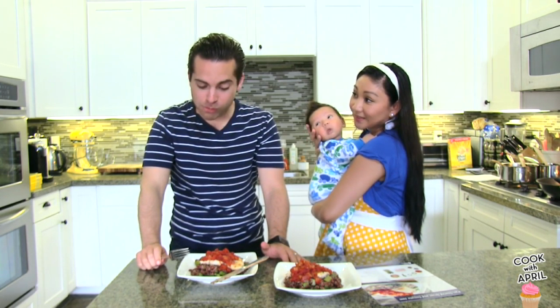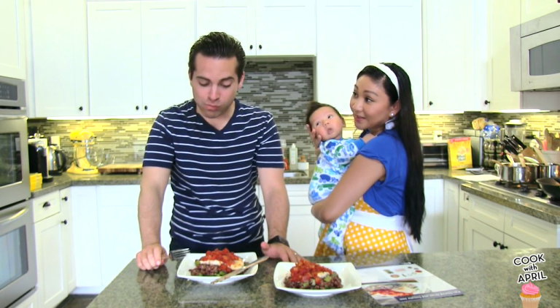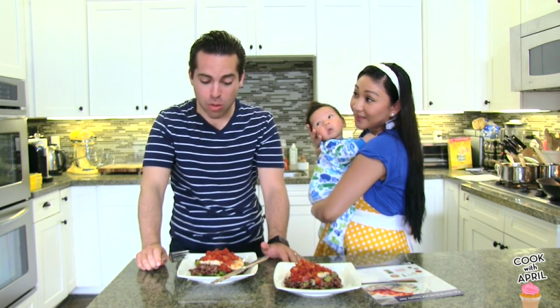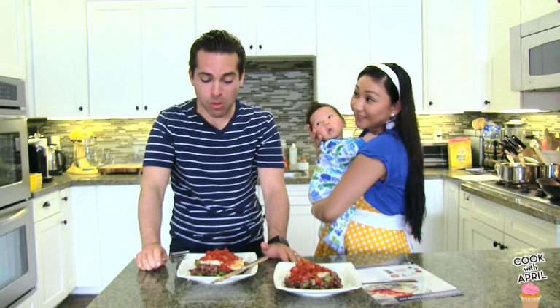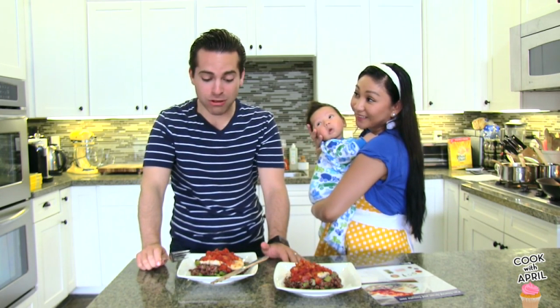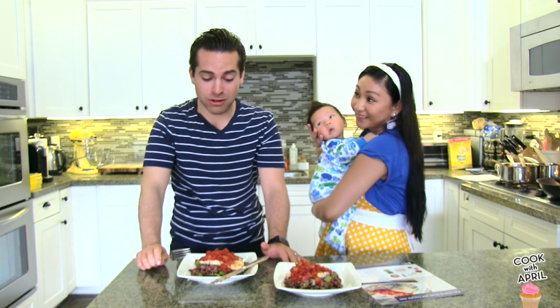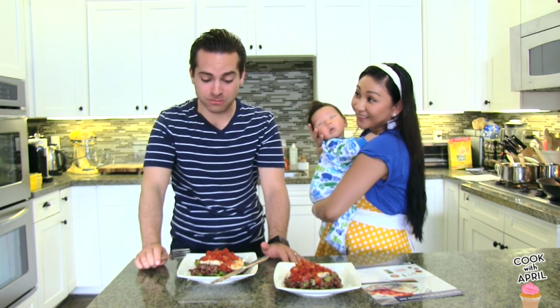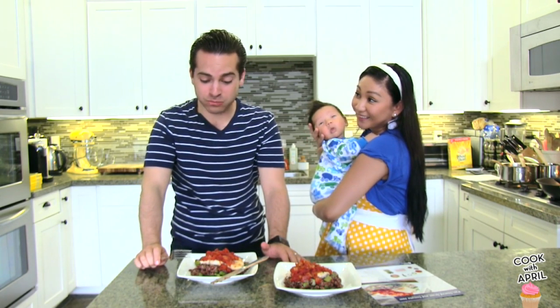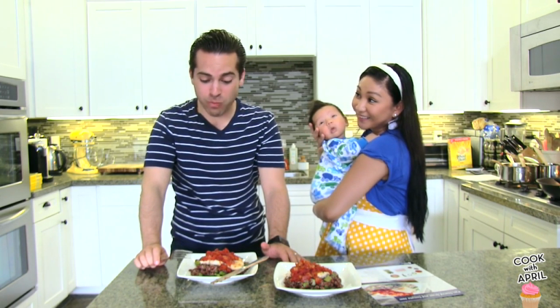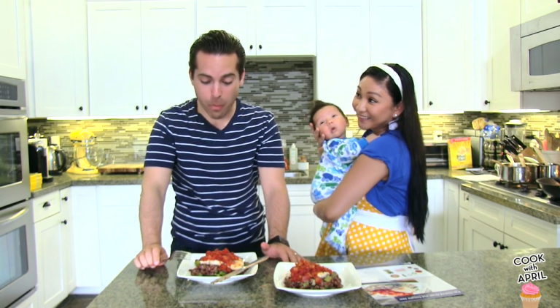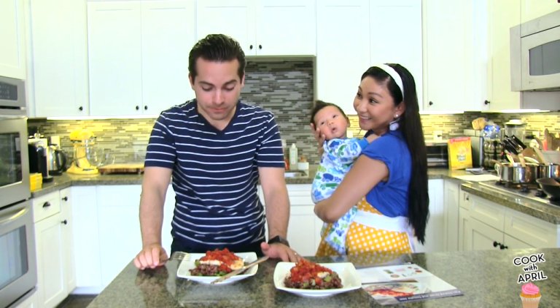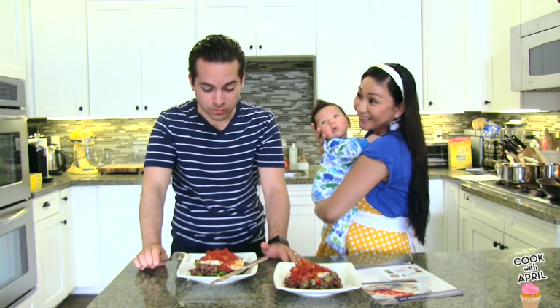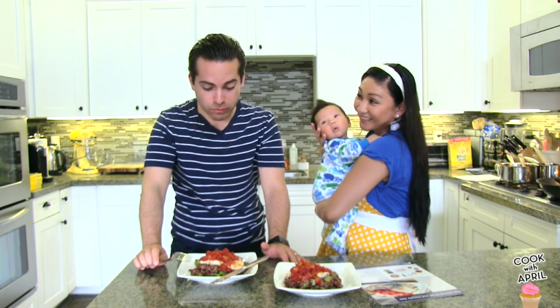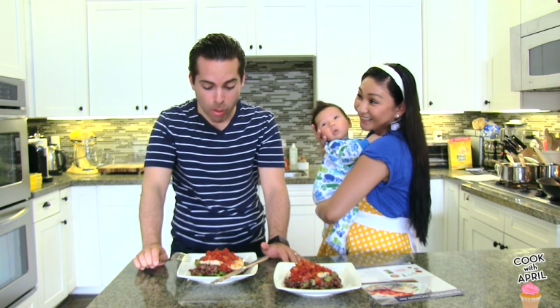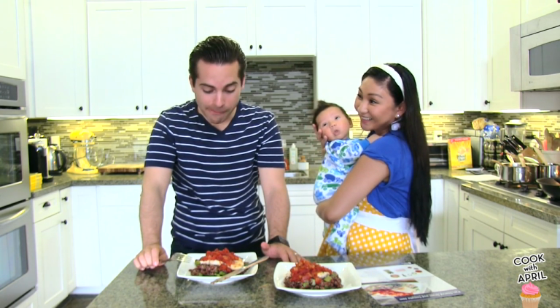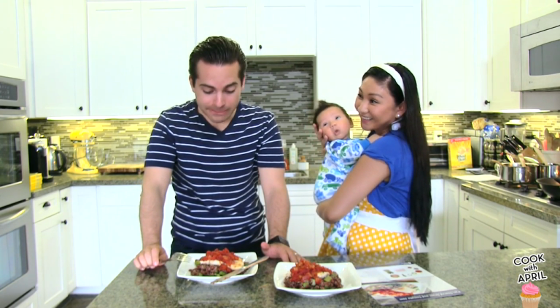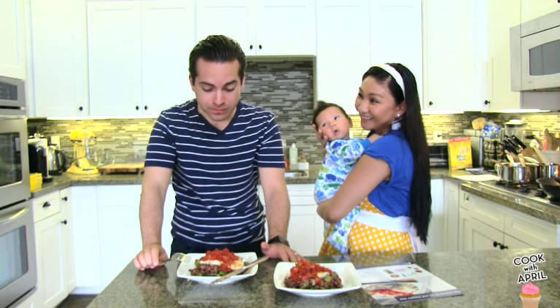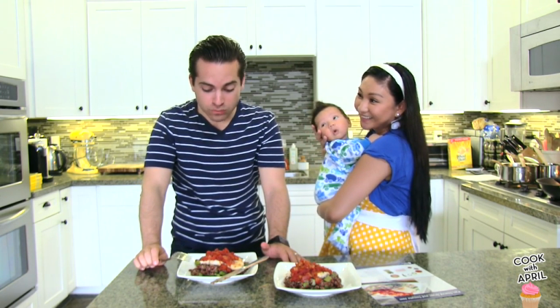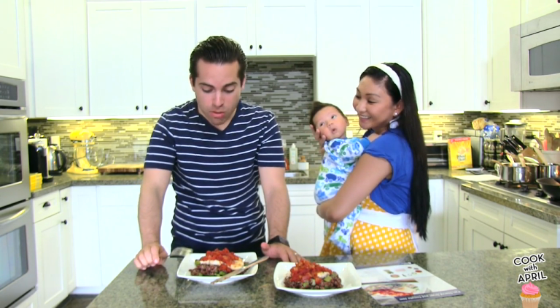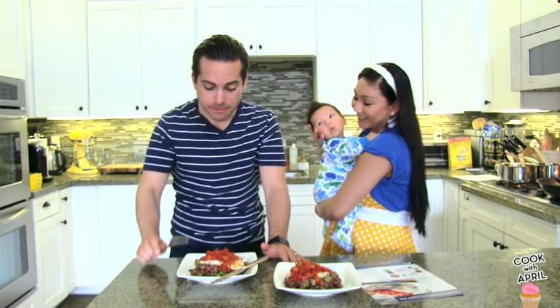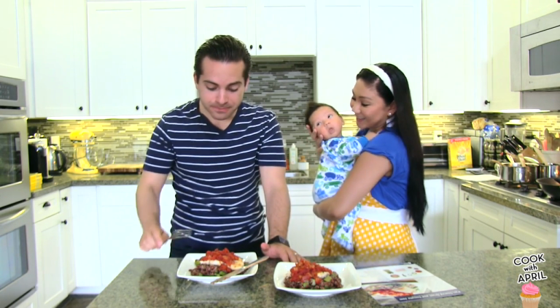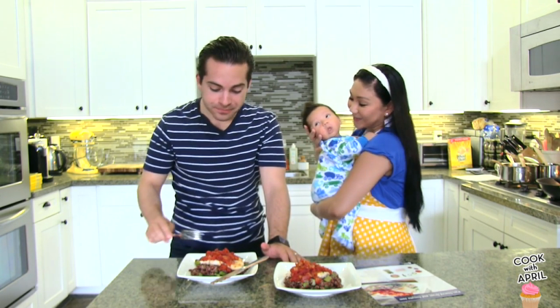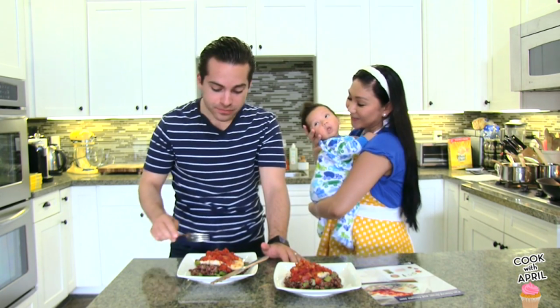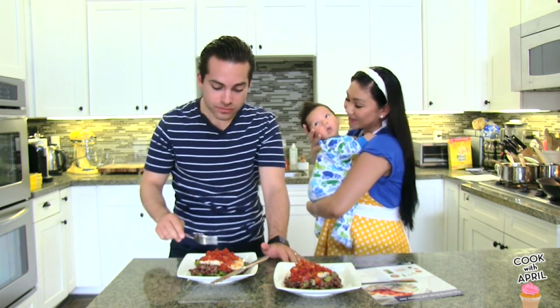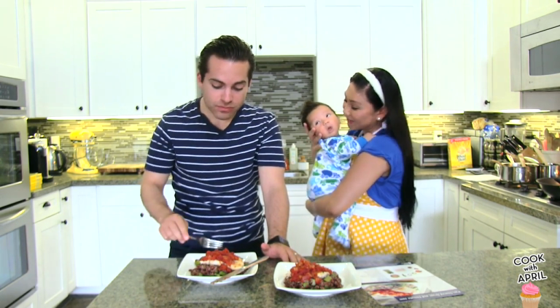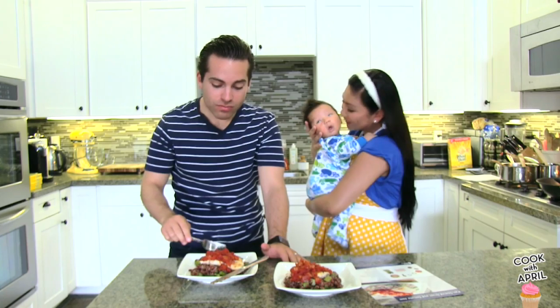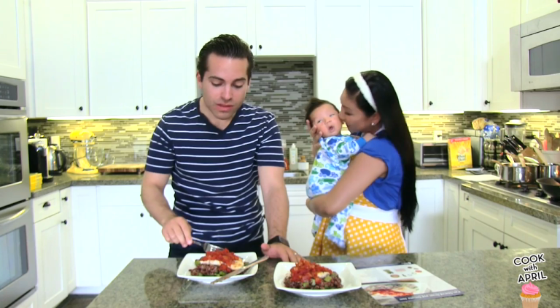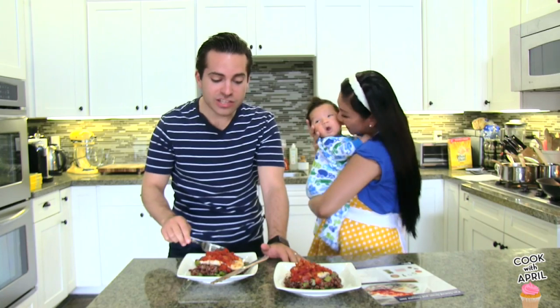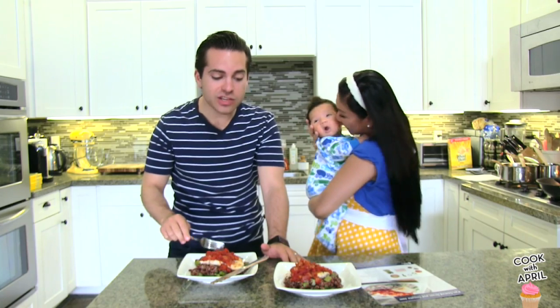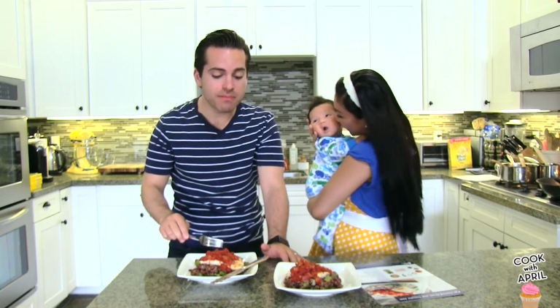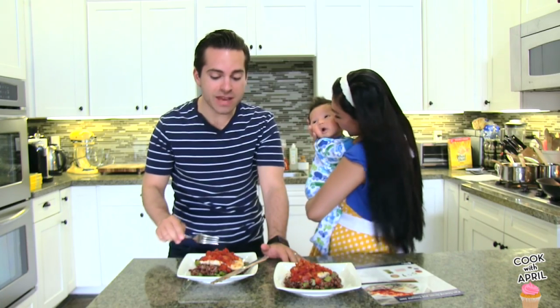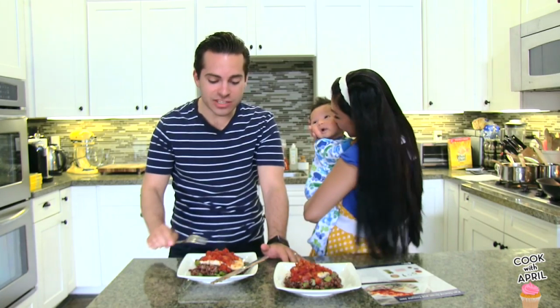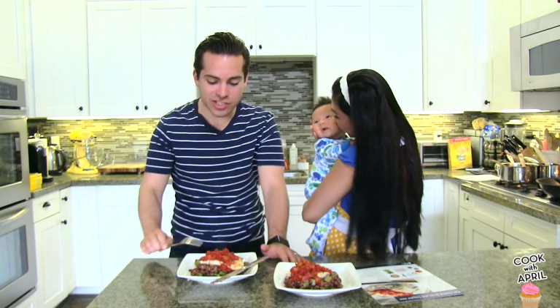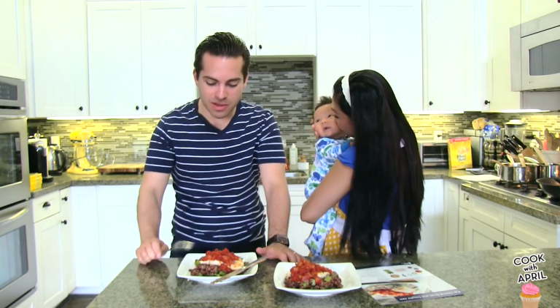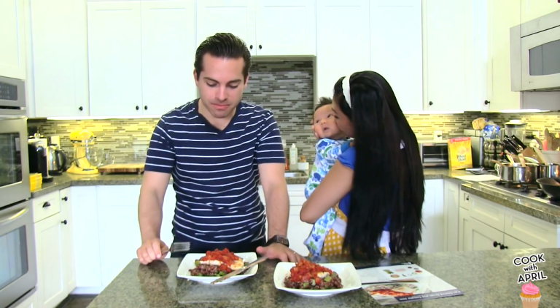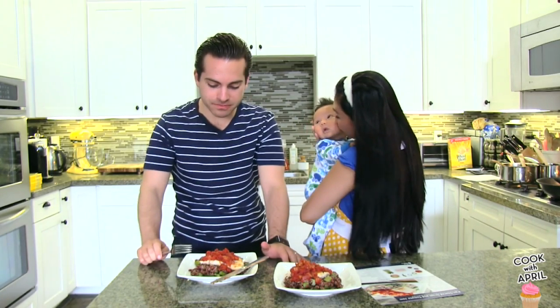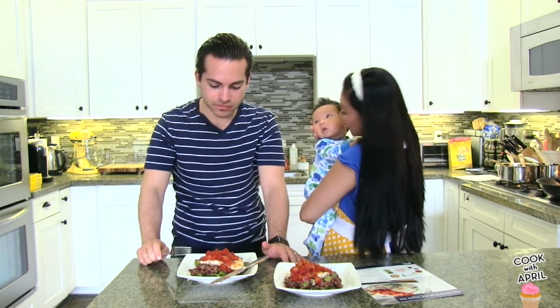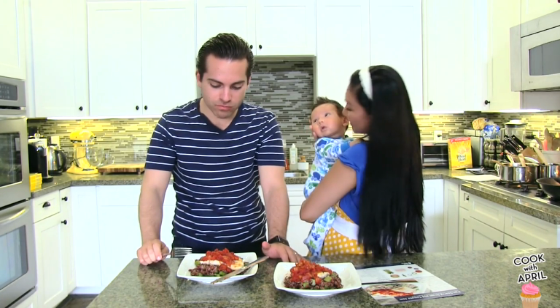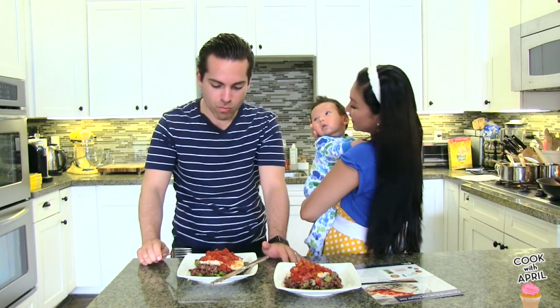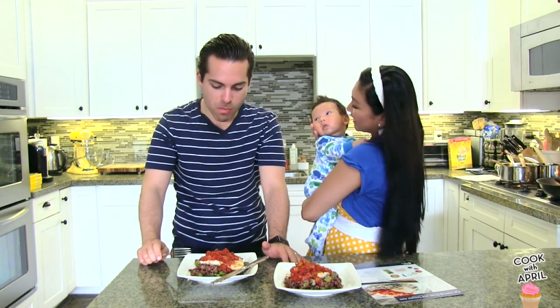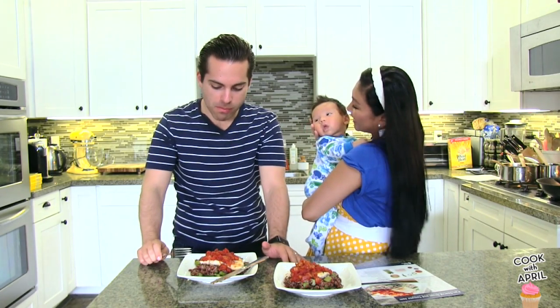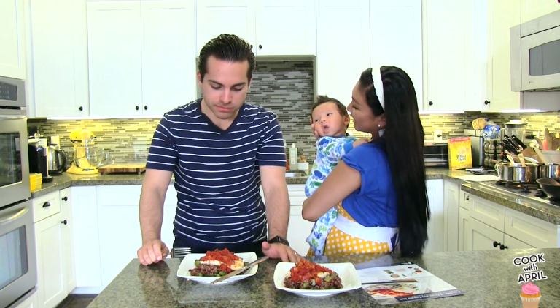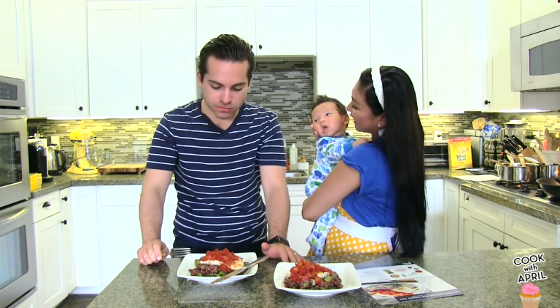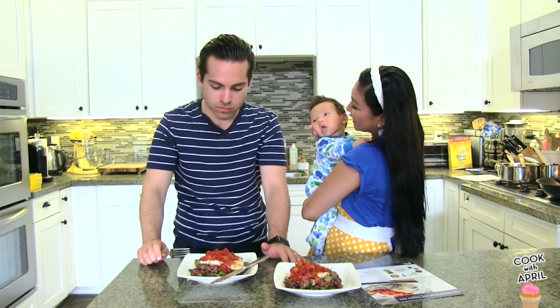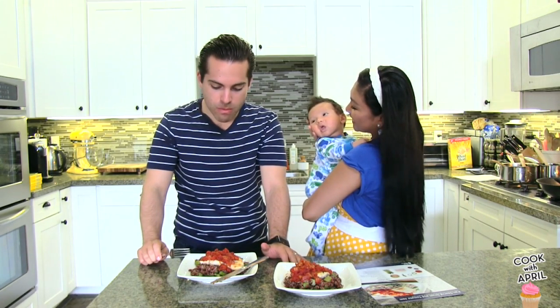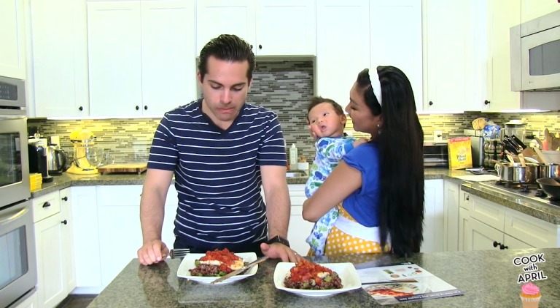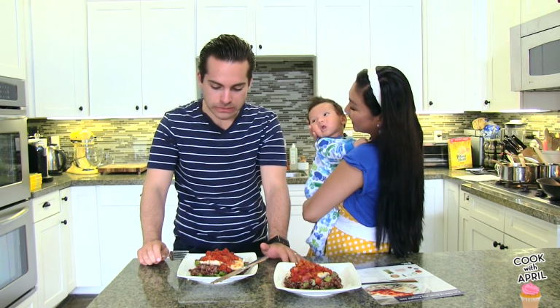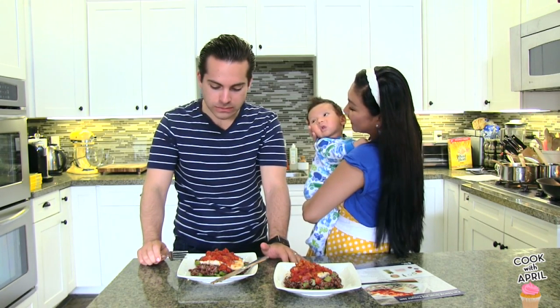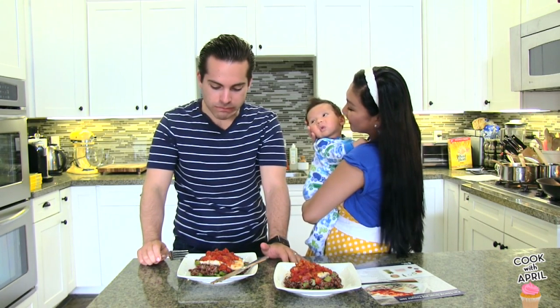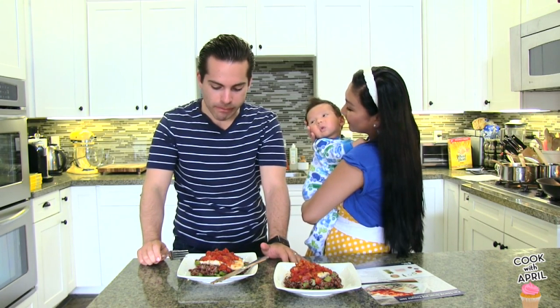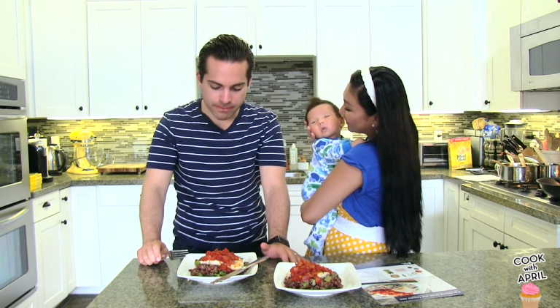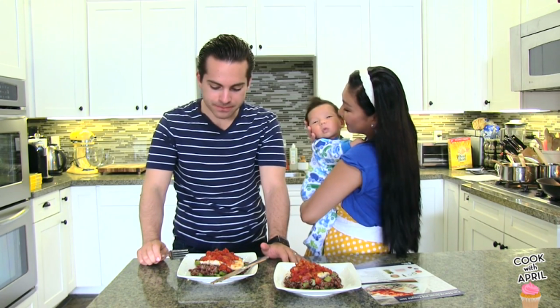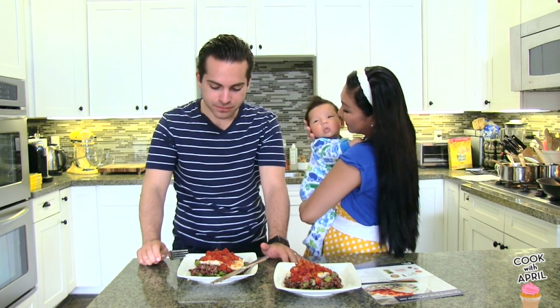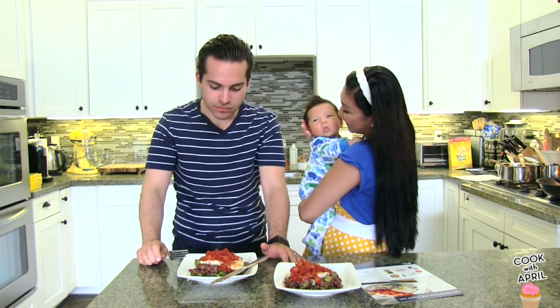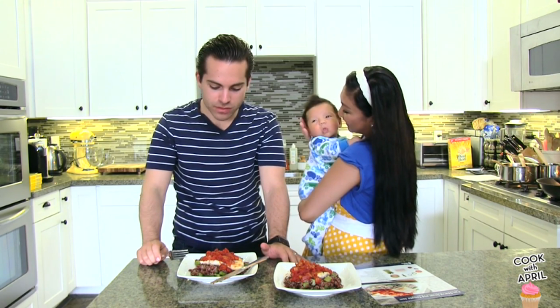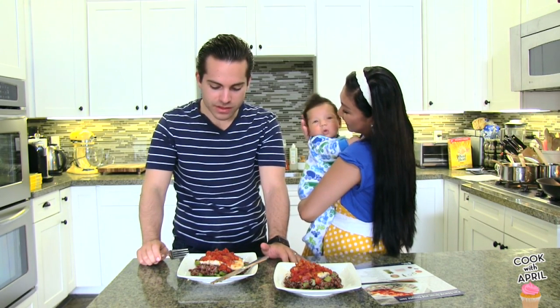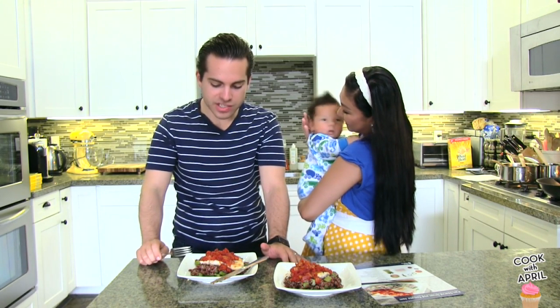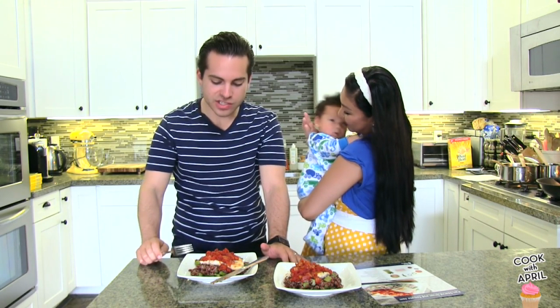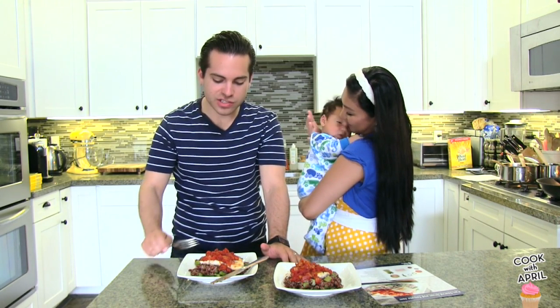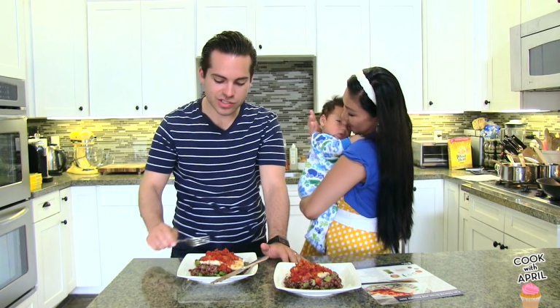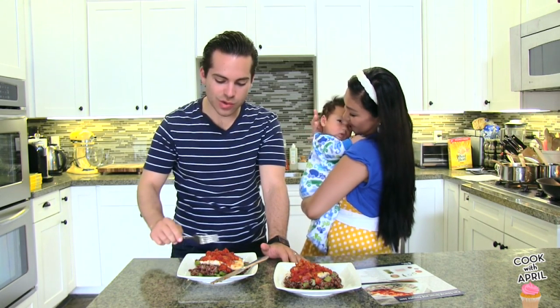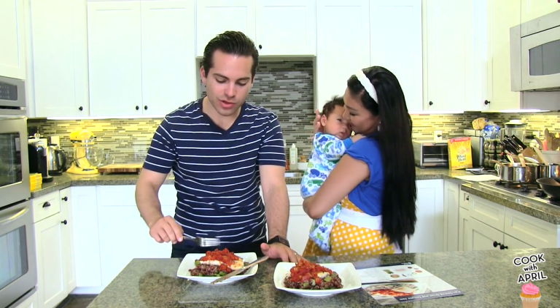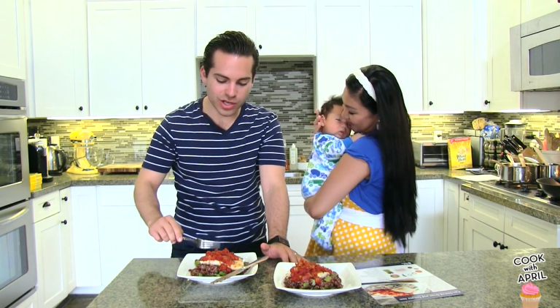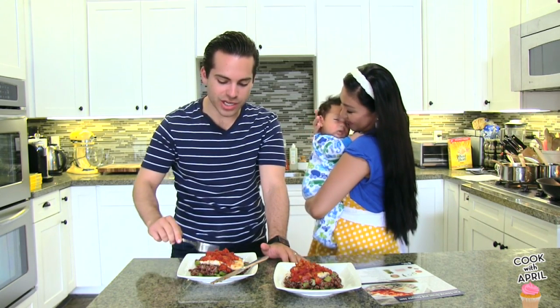Oh my god, it's amazing! Your daddy likes it, Liam. This is so good.